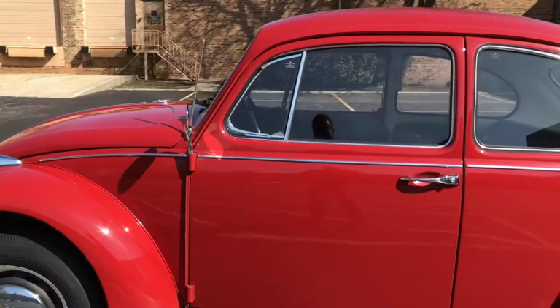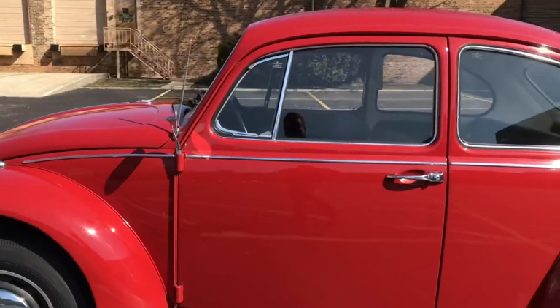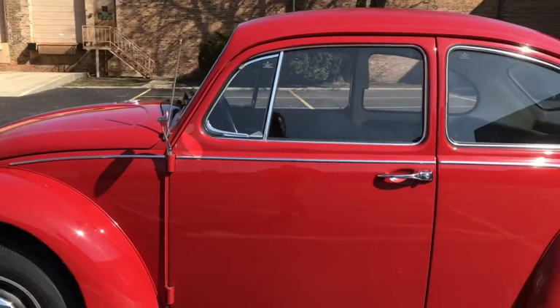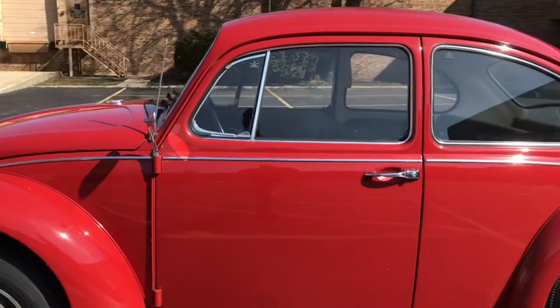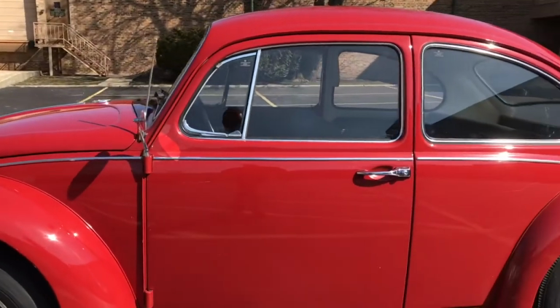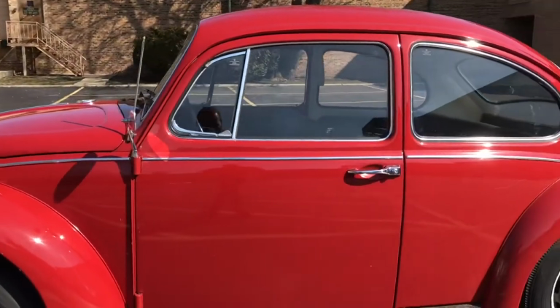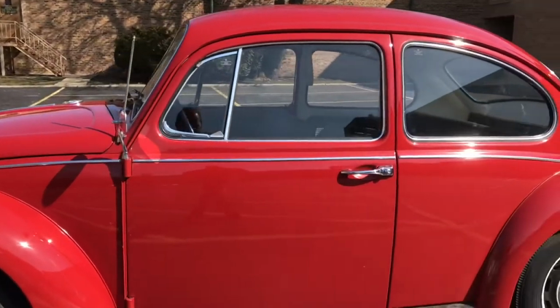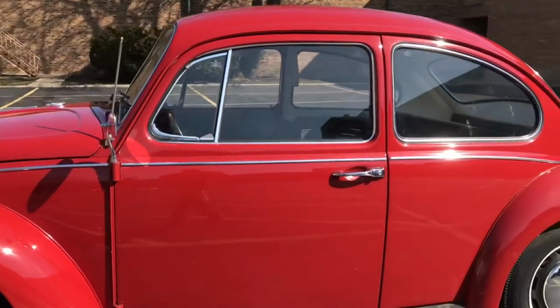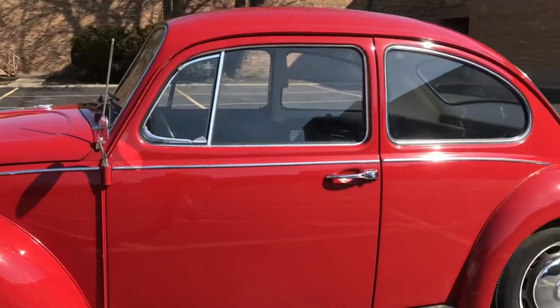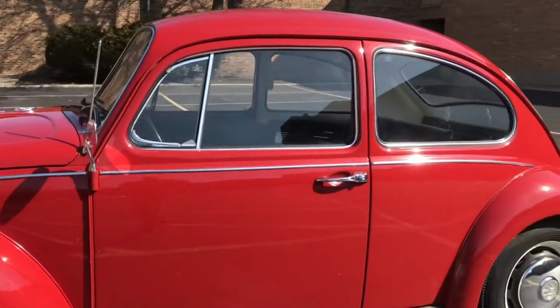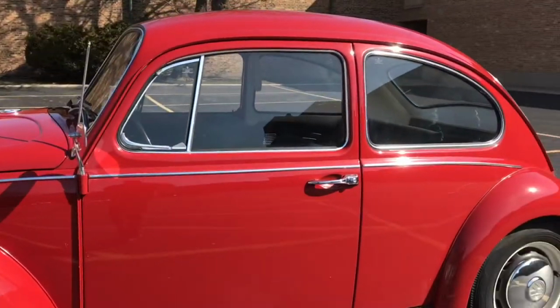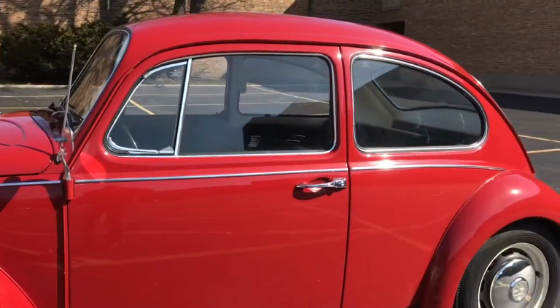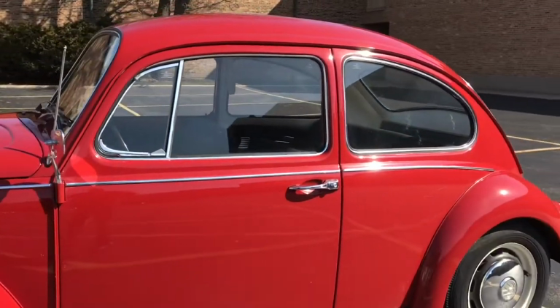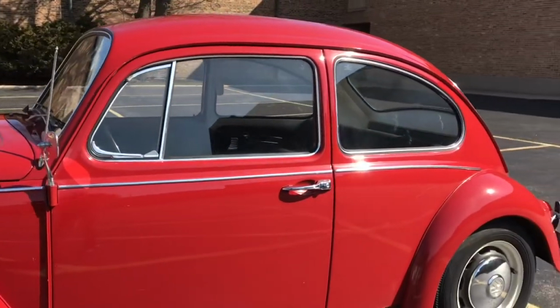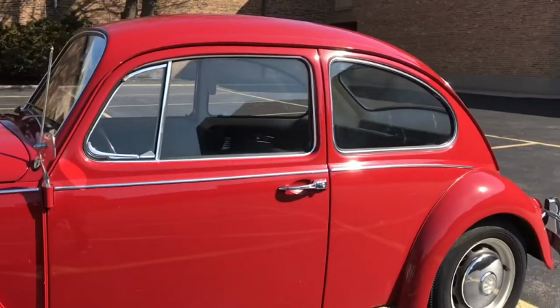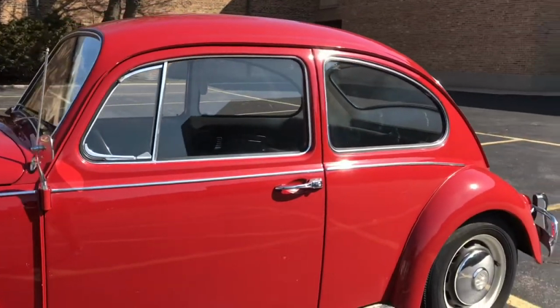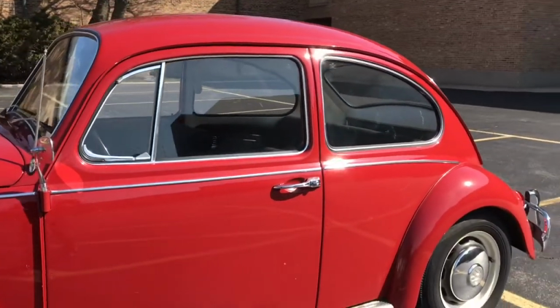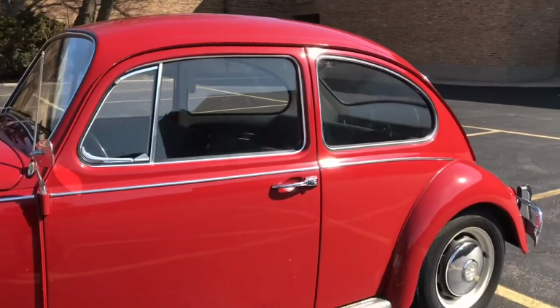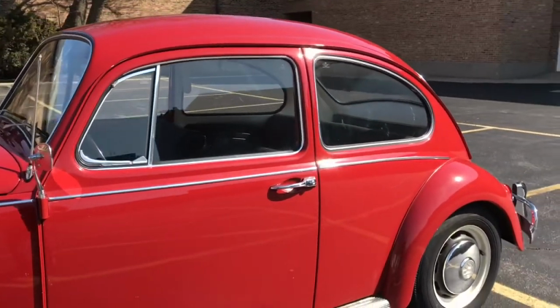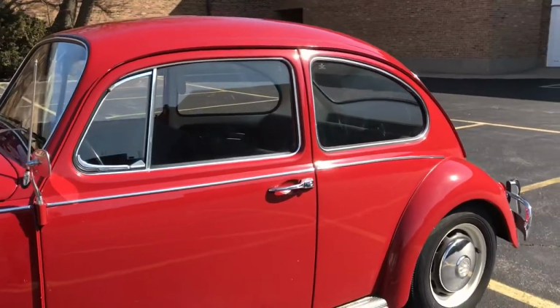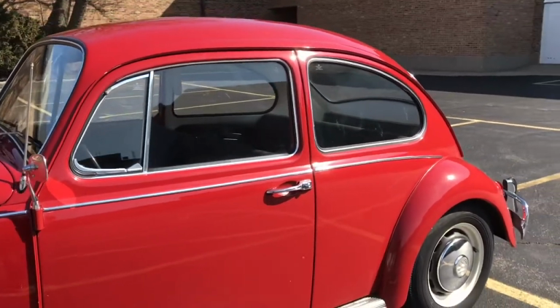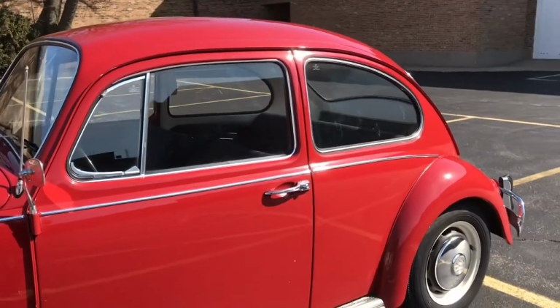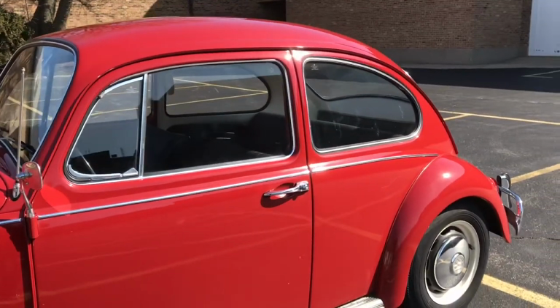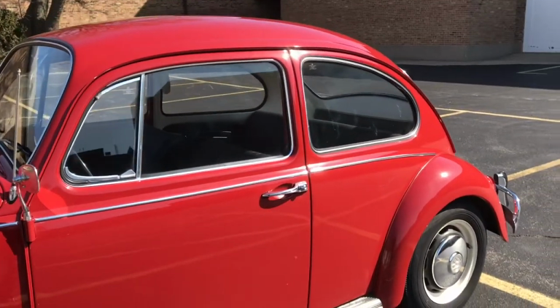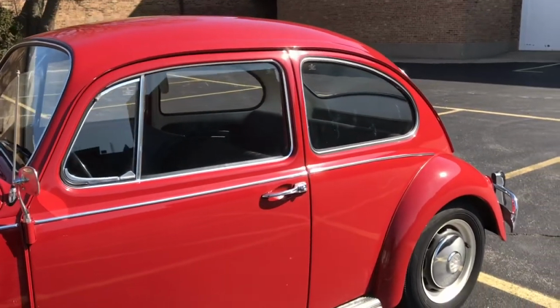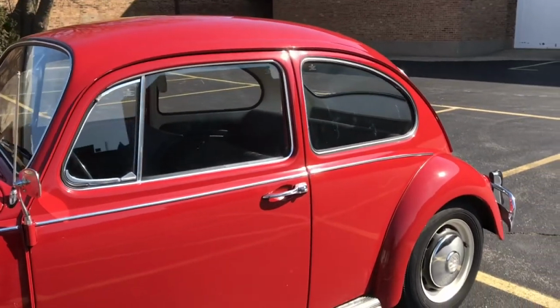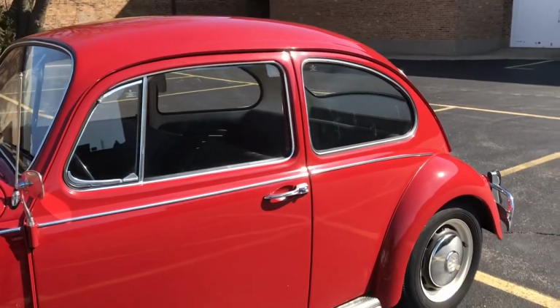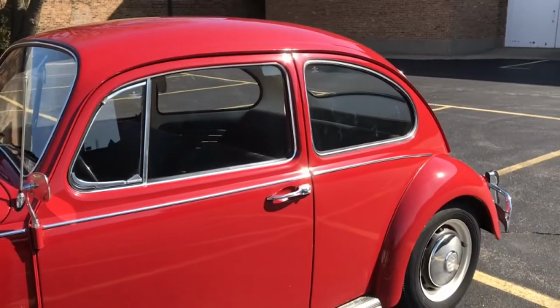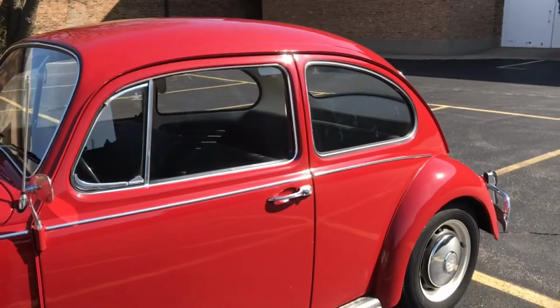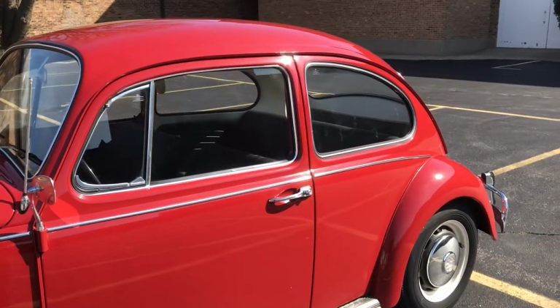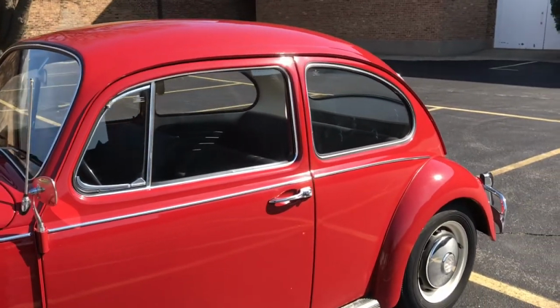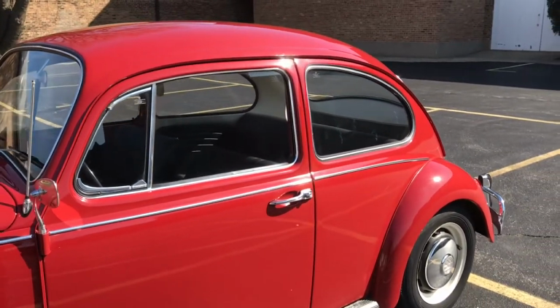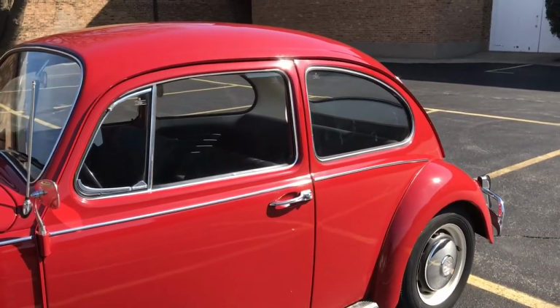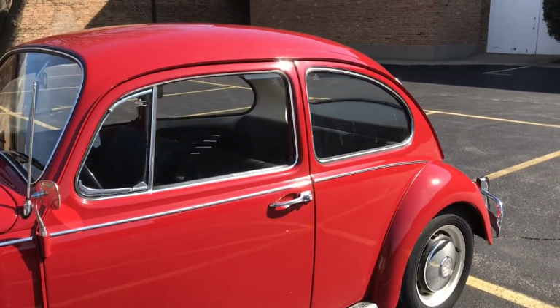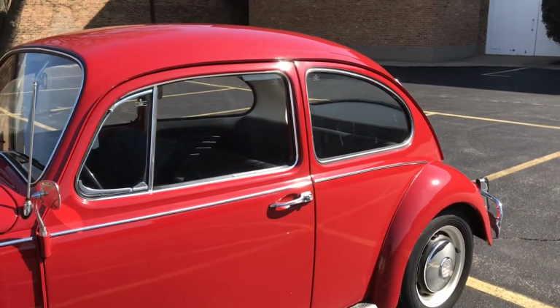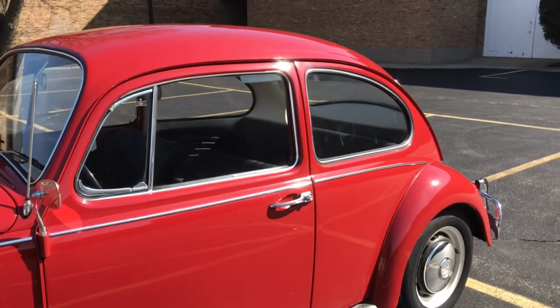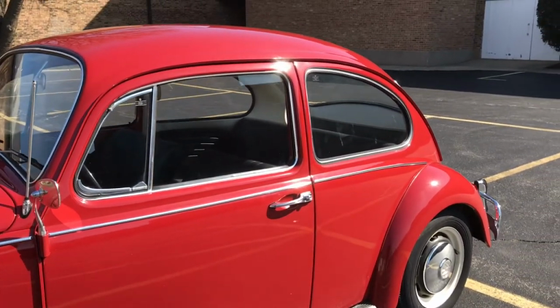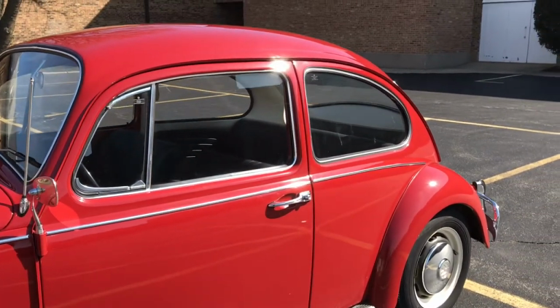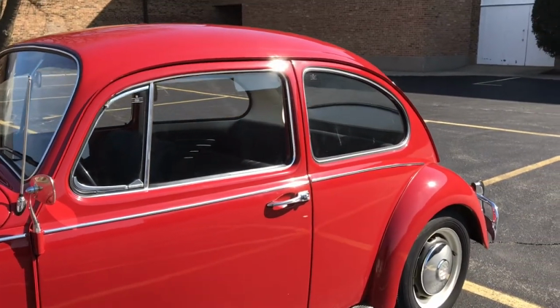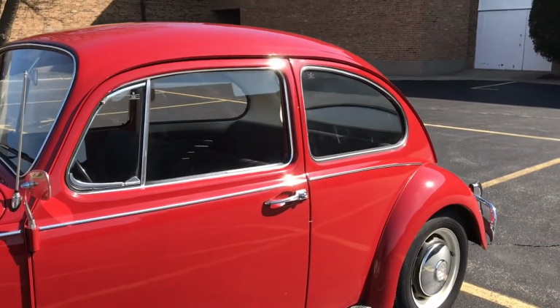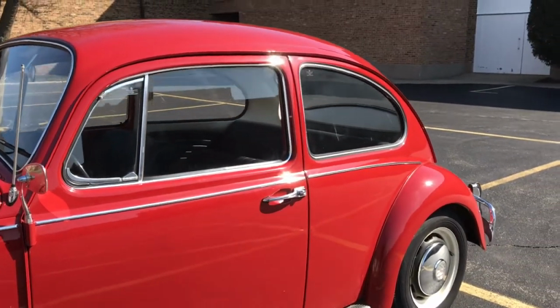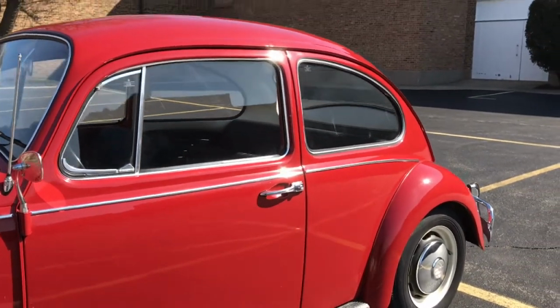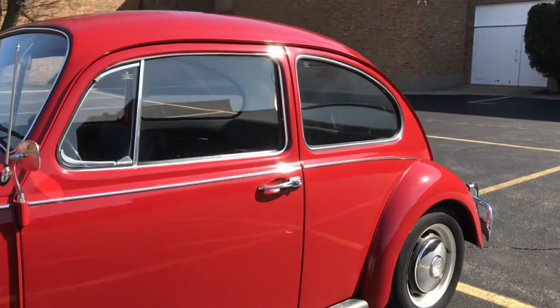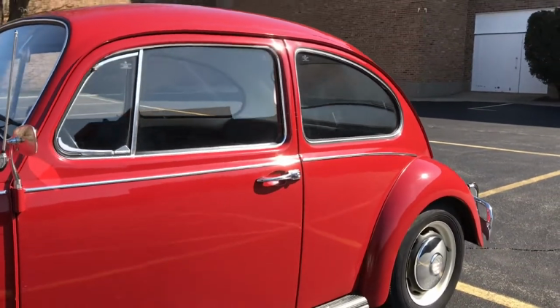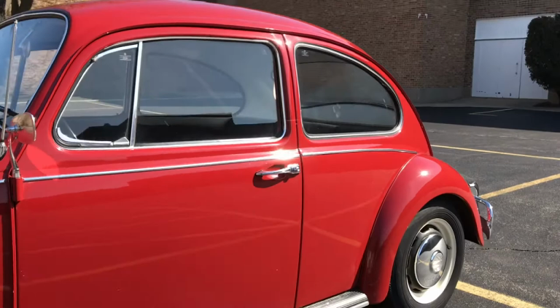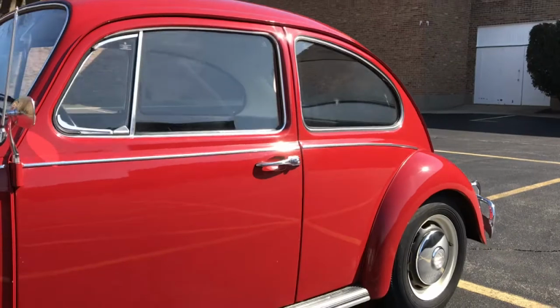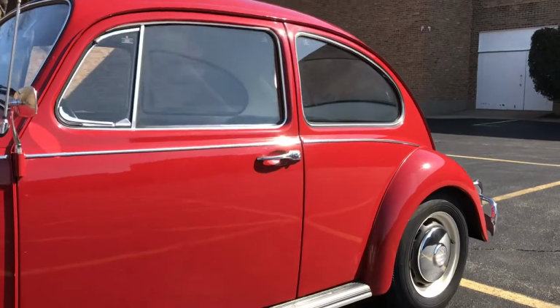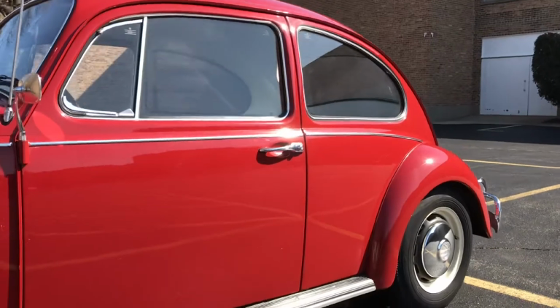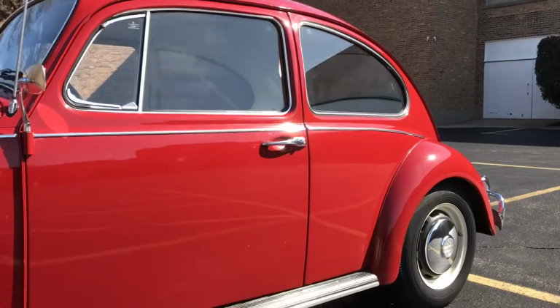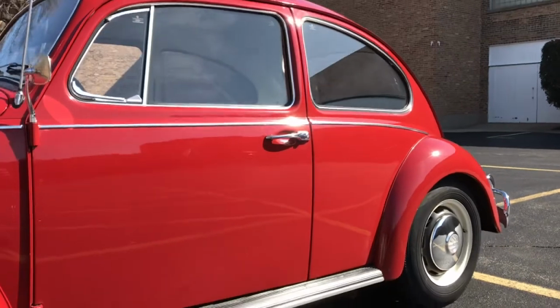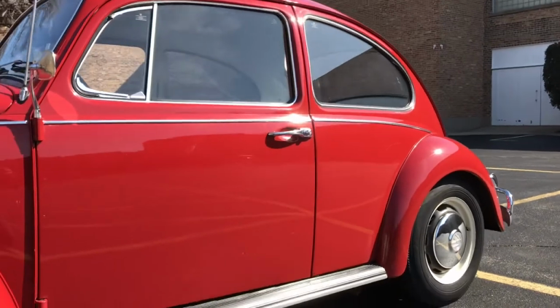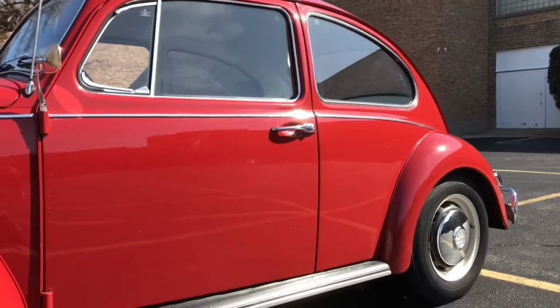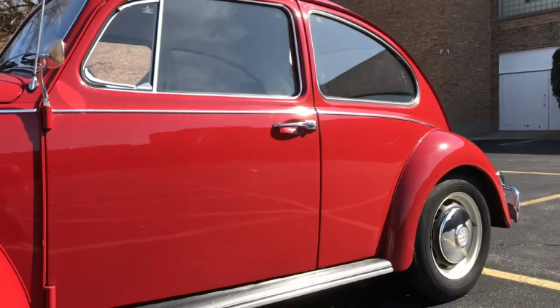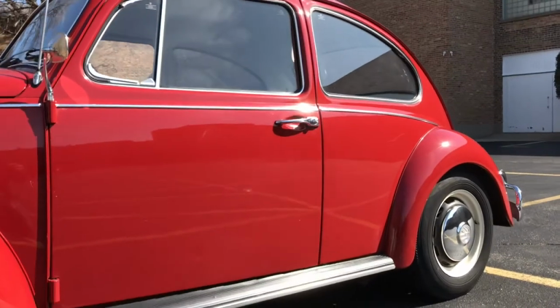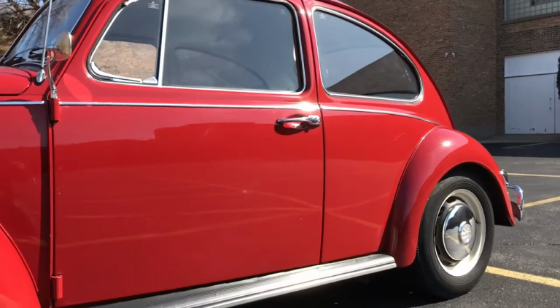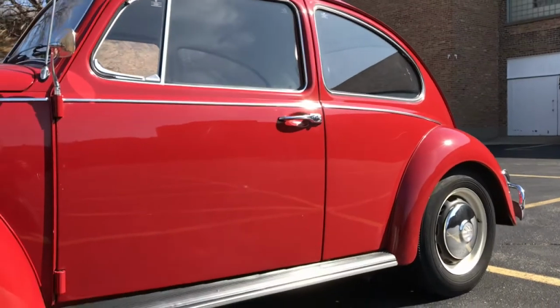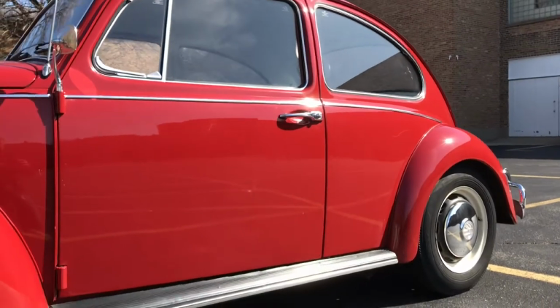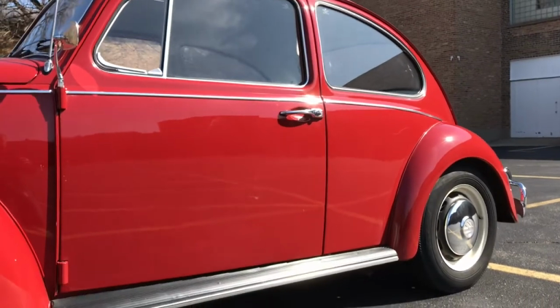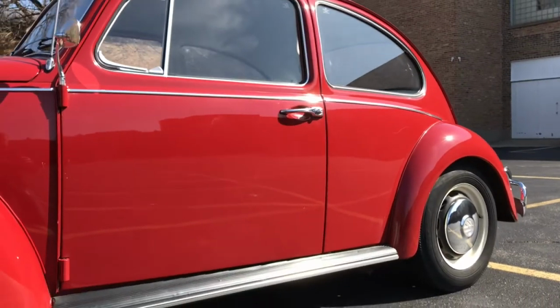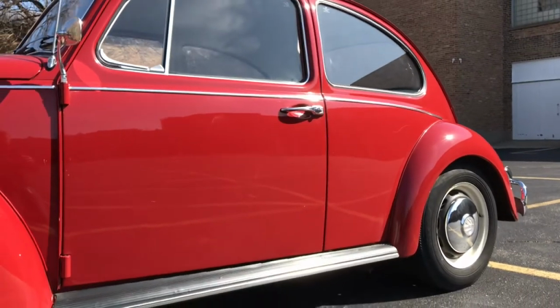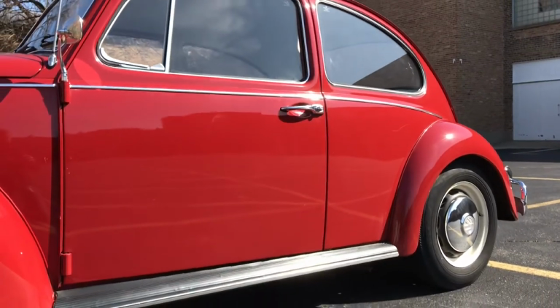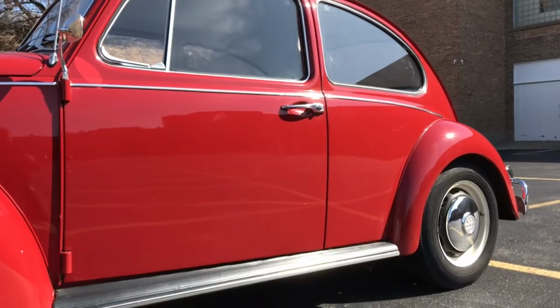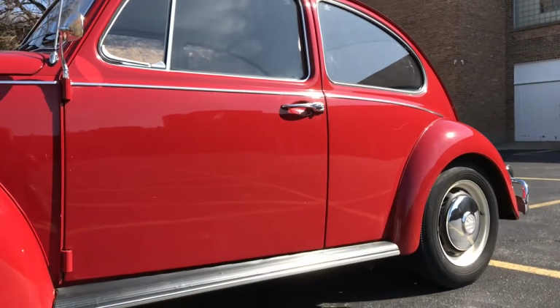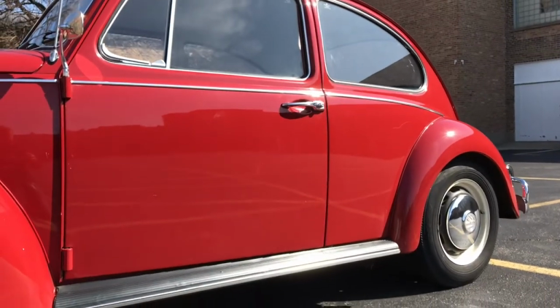It was bought new at Lee Allen here in Chicago, and then around '85, '86, it was put into a storage unit.